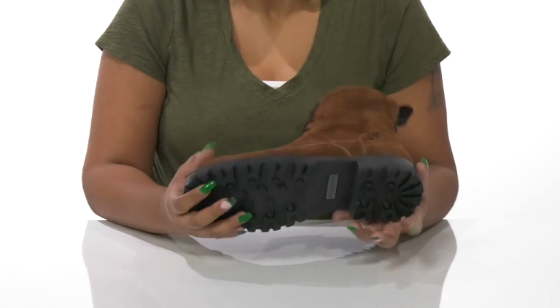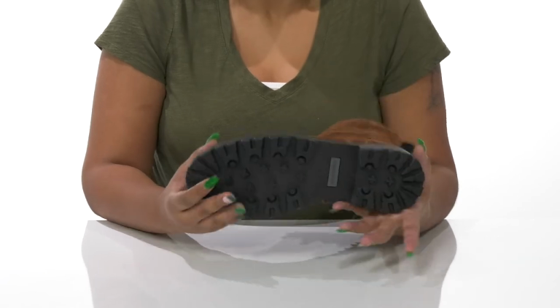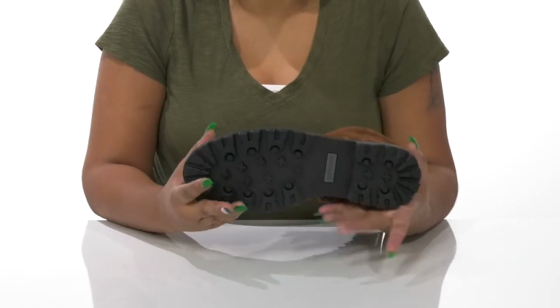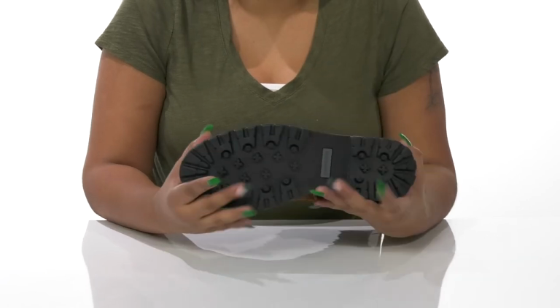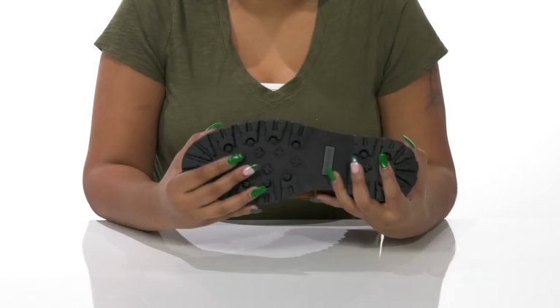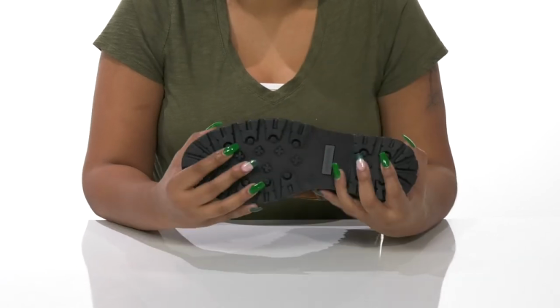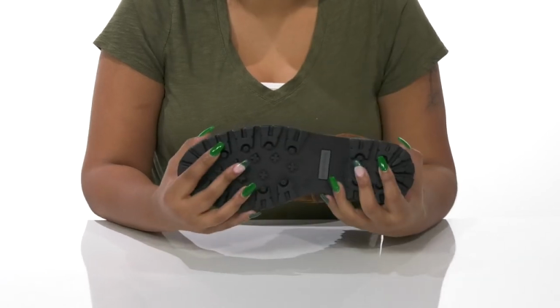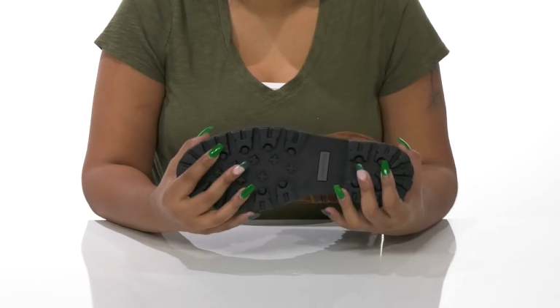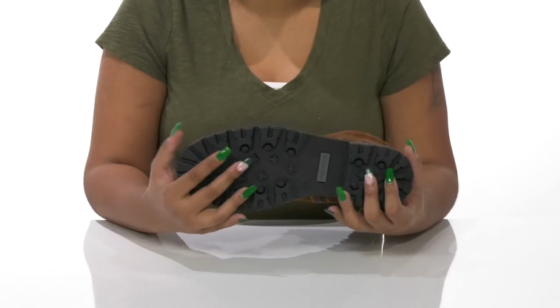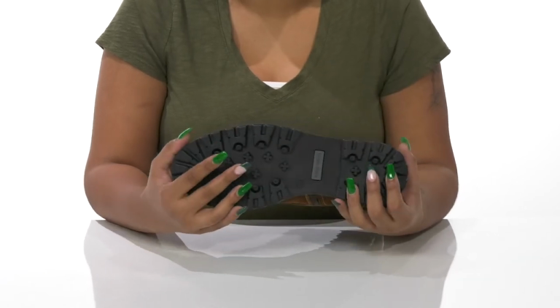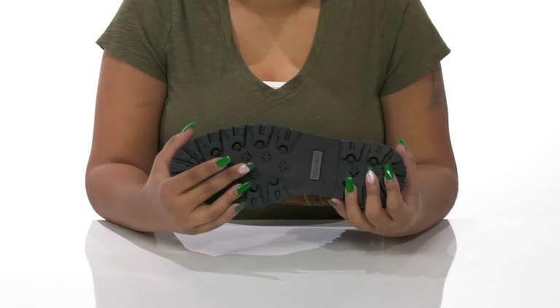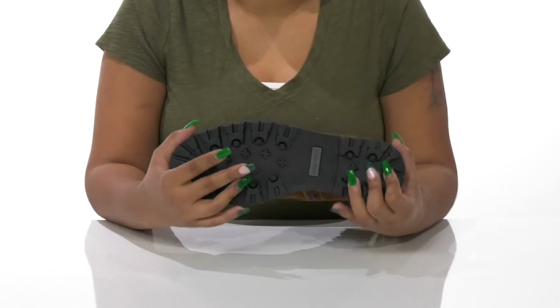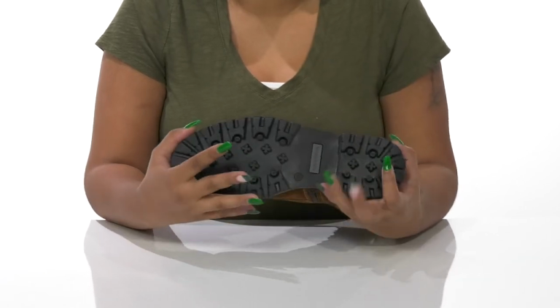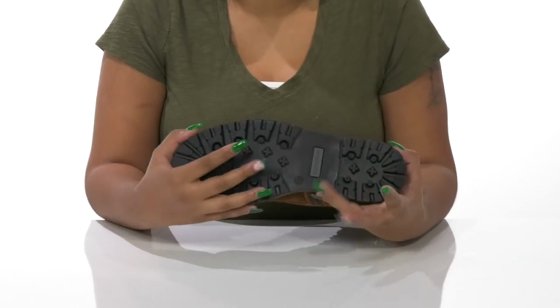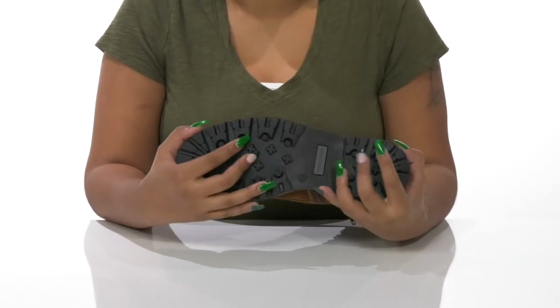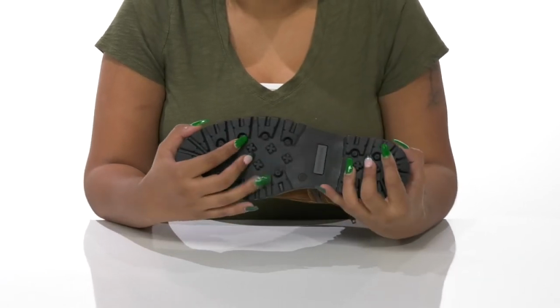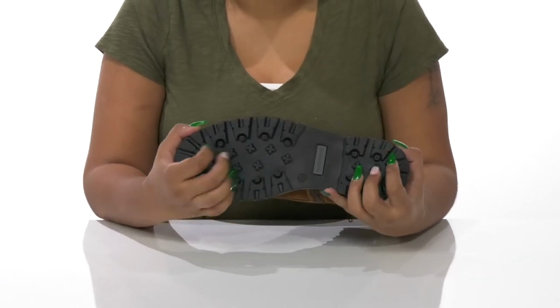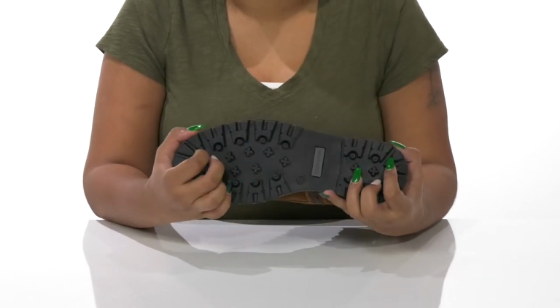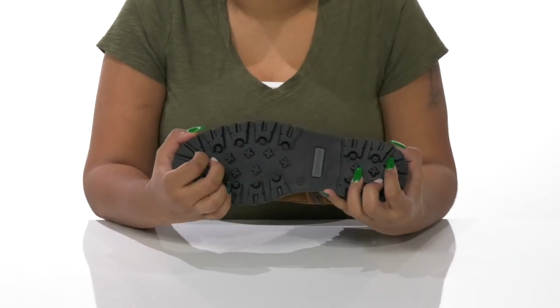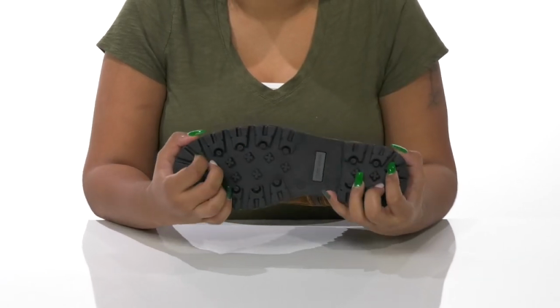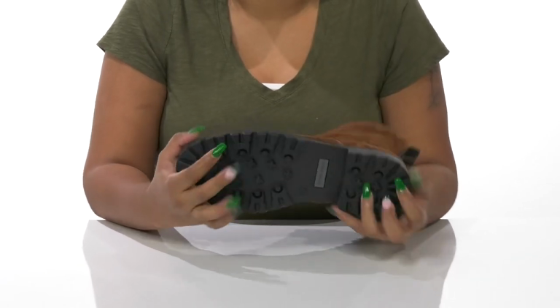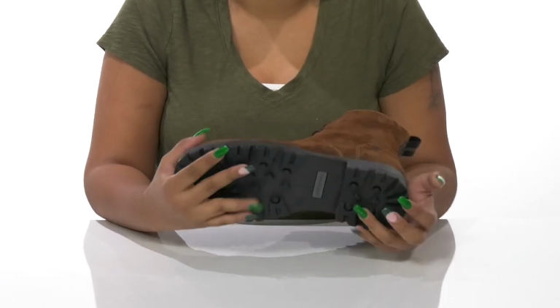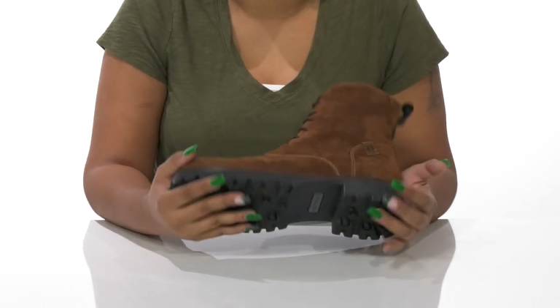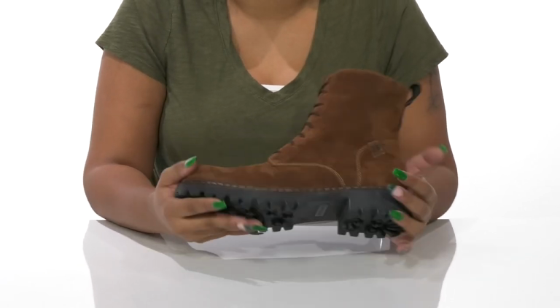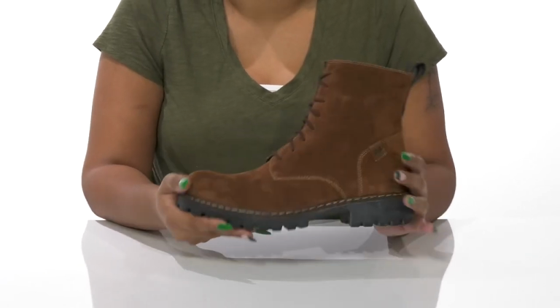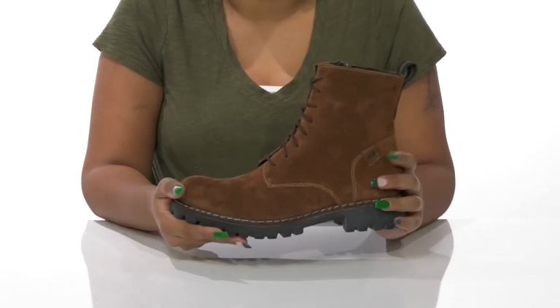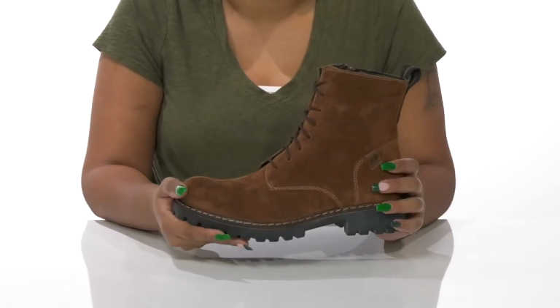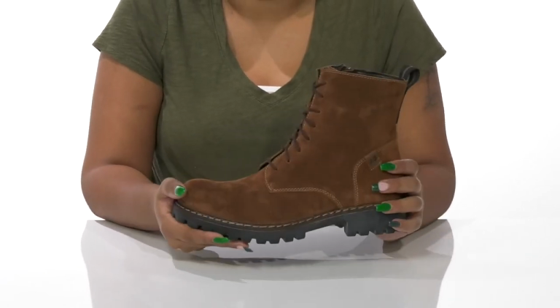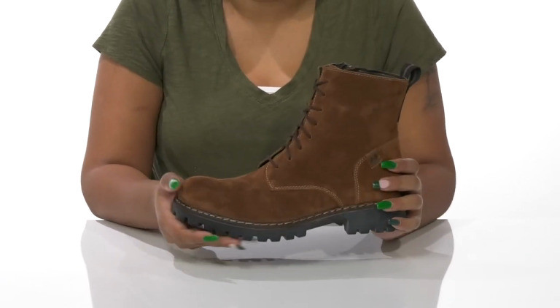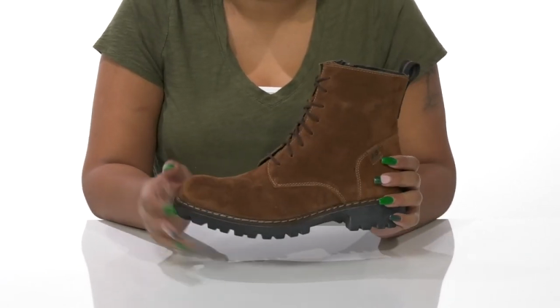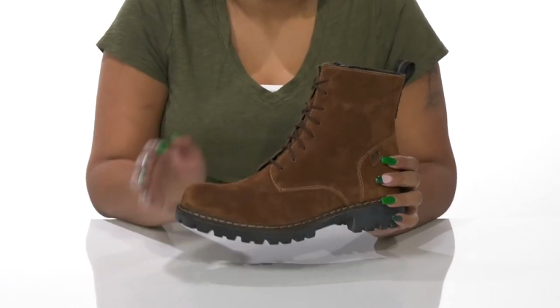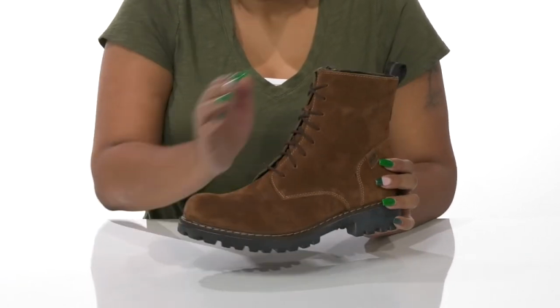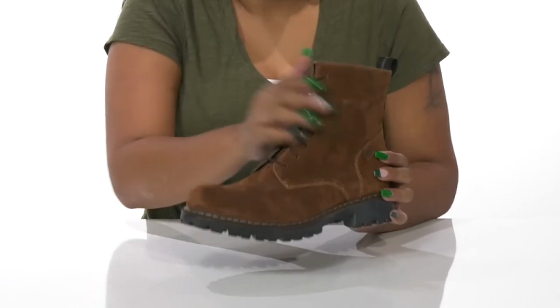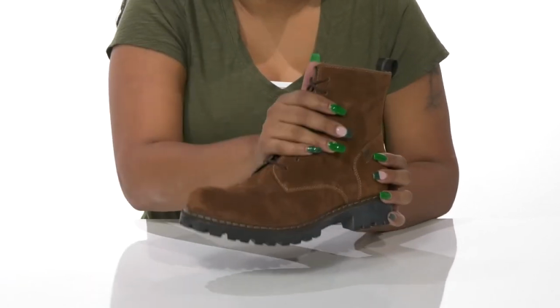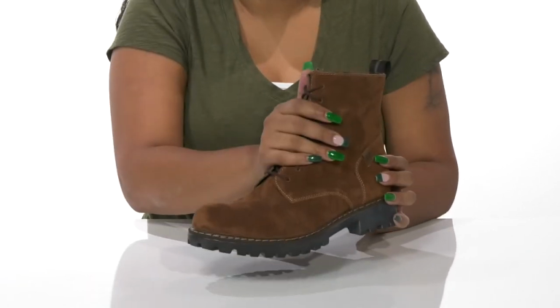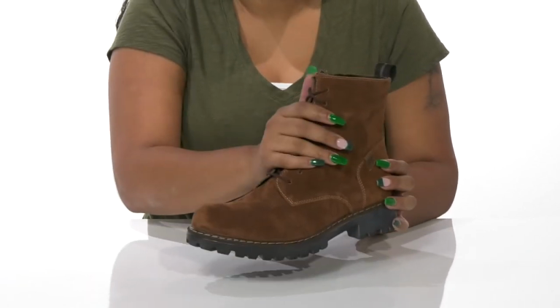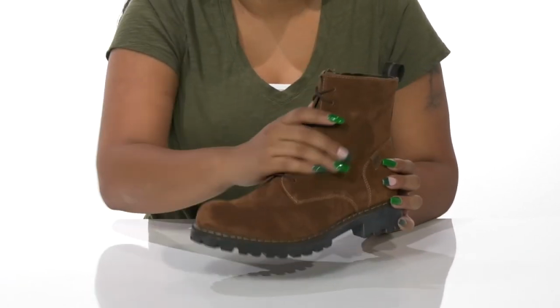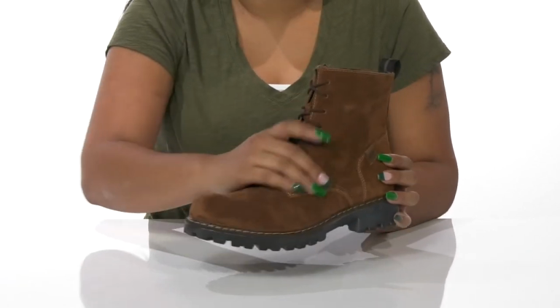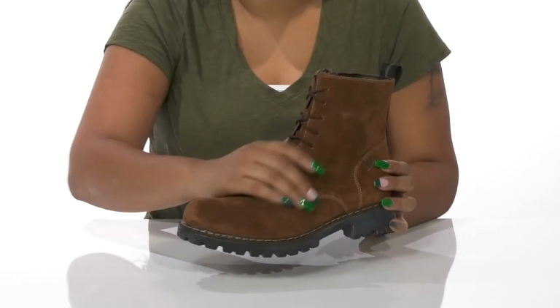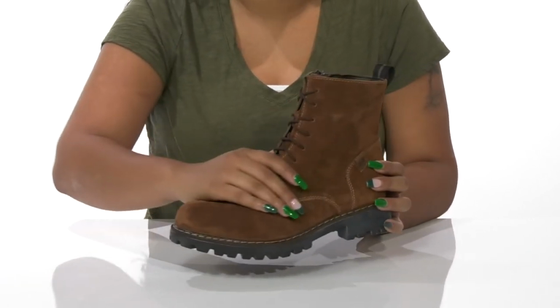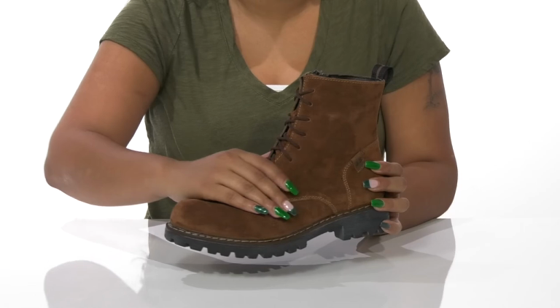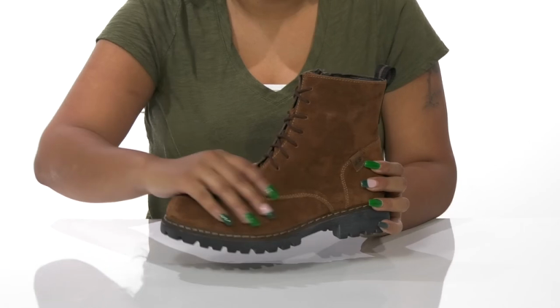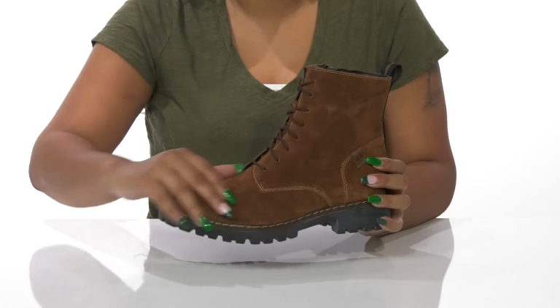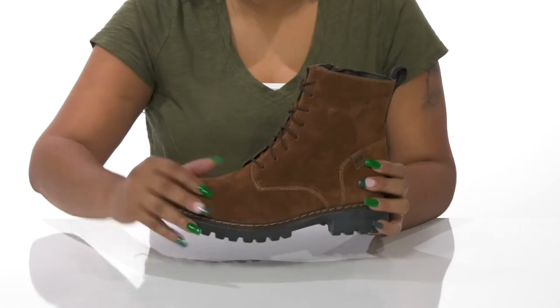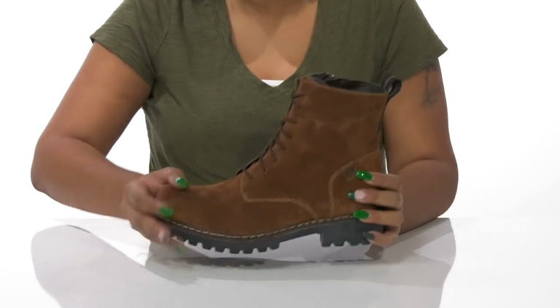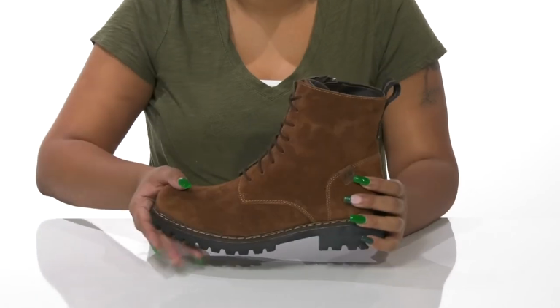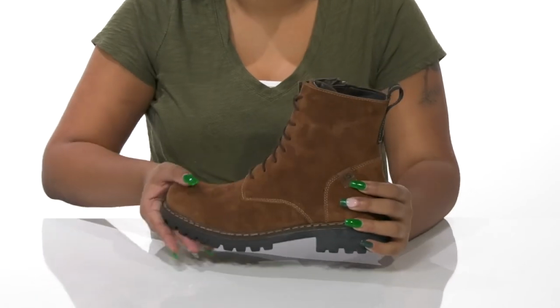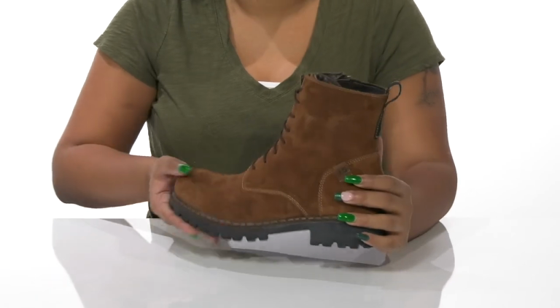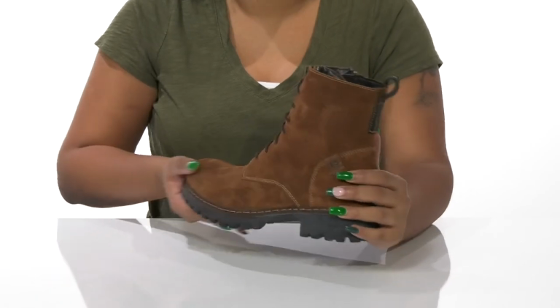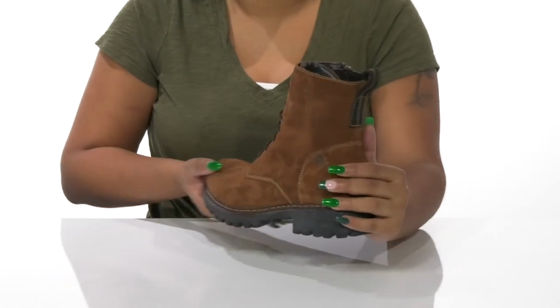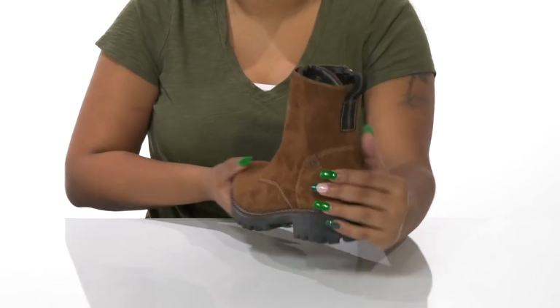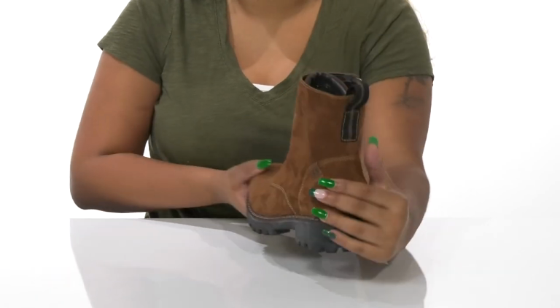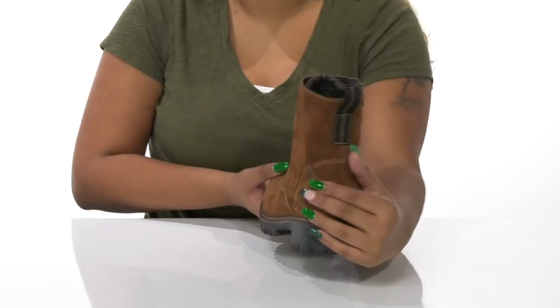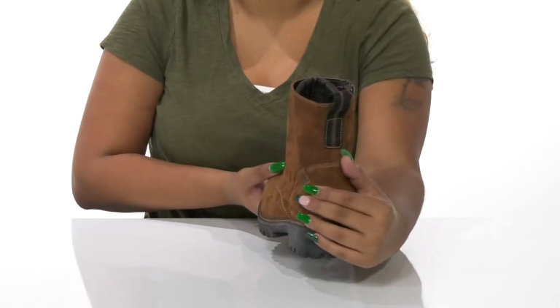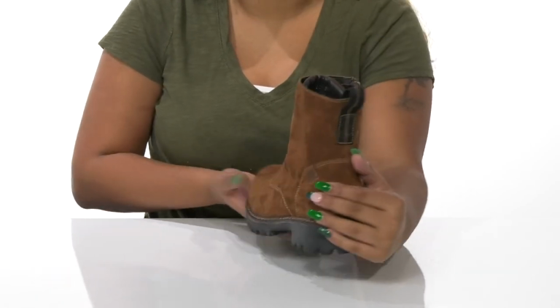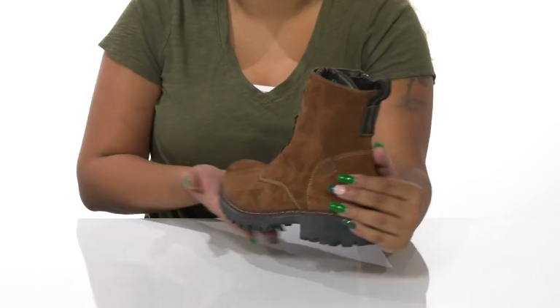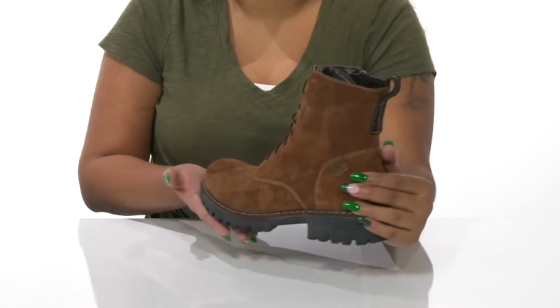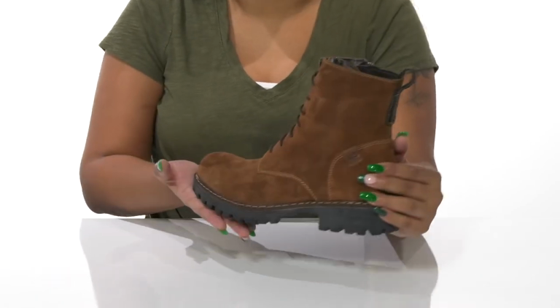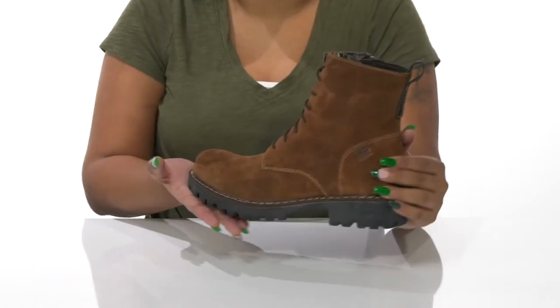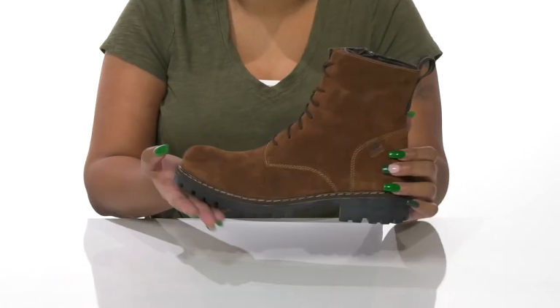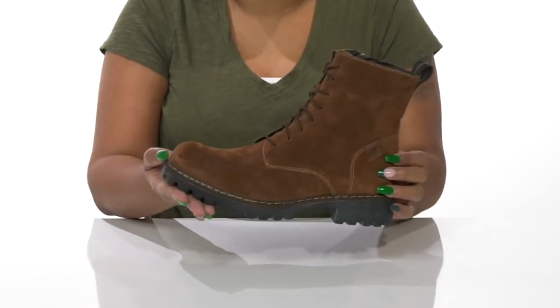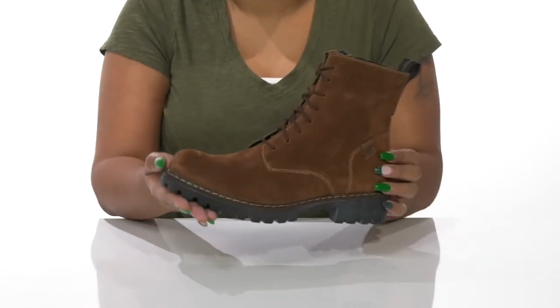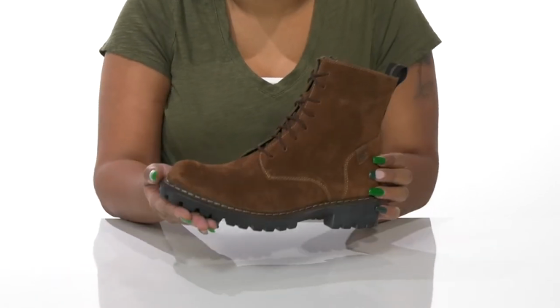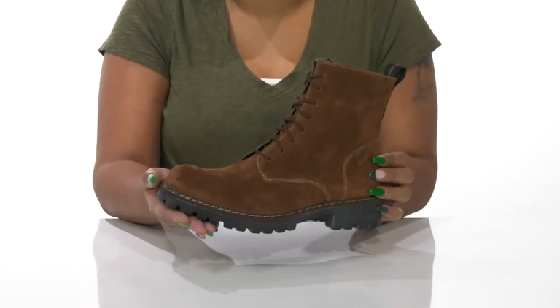The lugged outsole will give you some extra traction as you walk along, and you can pair this with any outfit to give yourself the perfect autumn look.